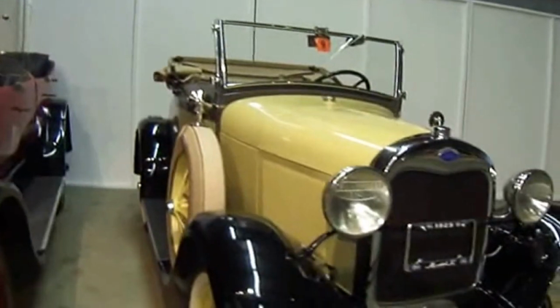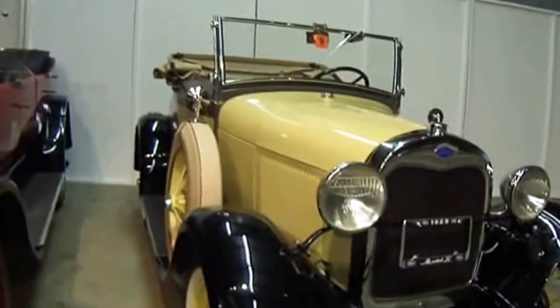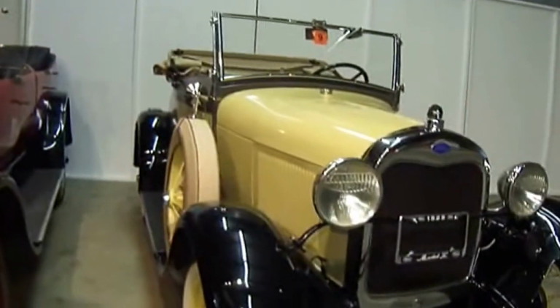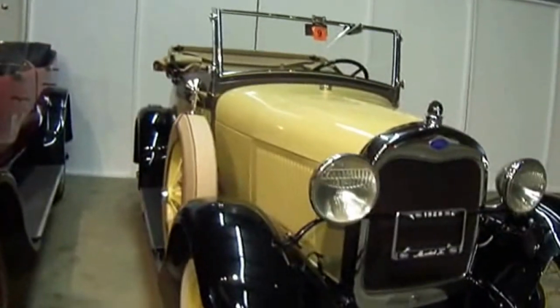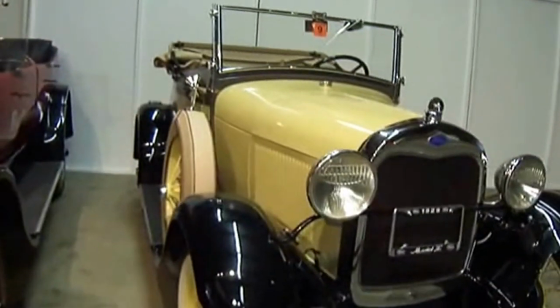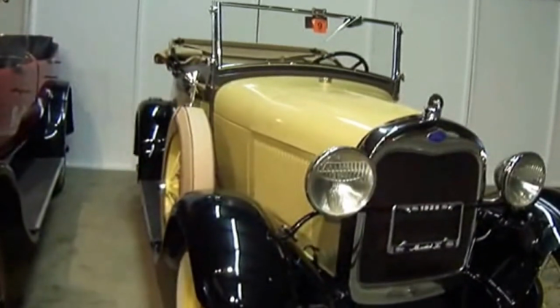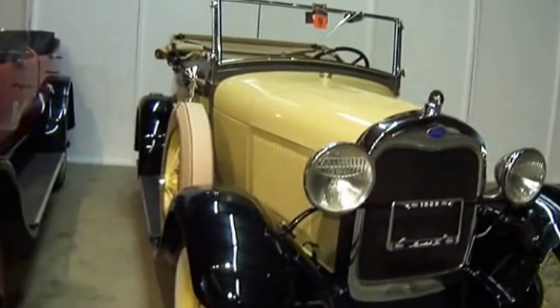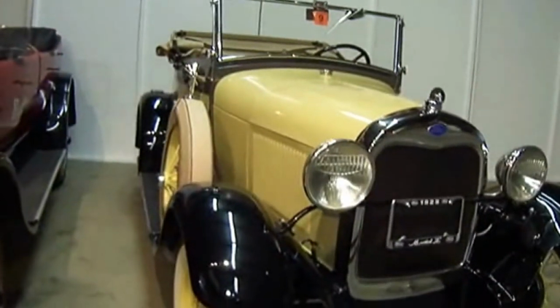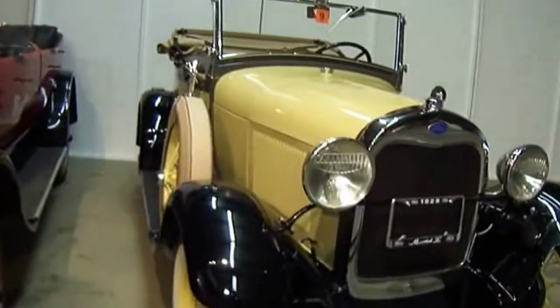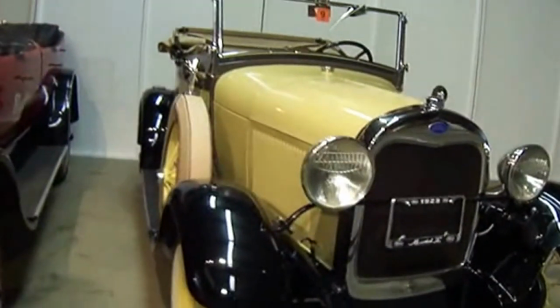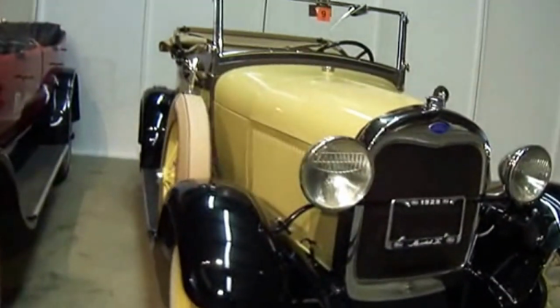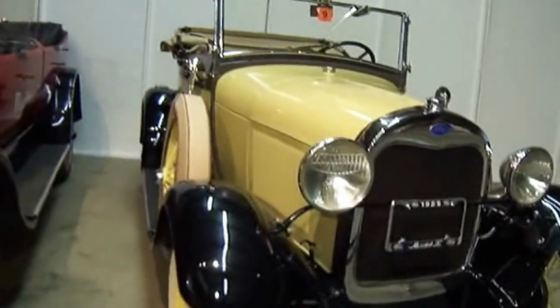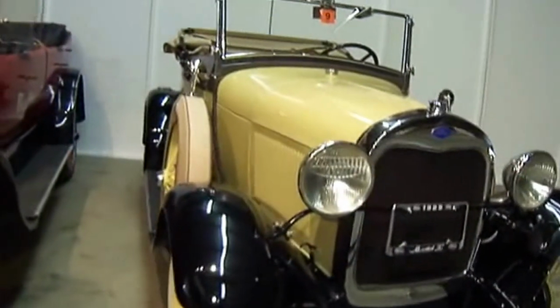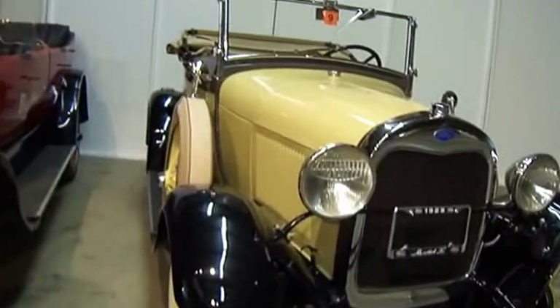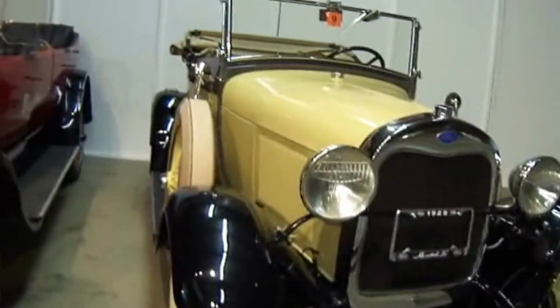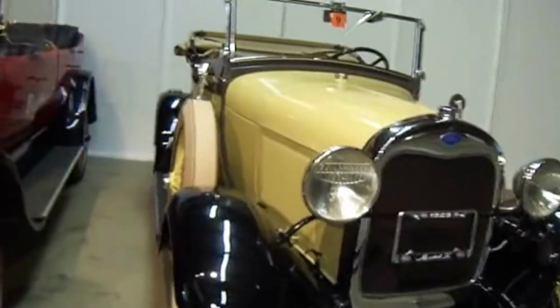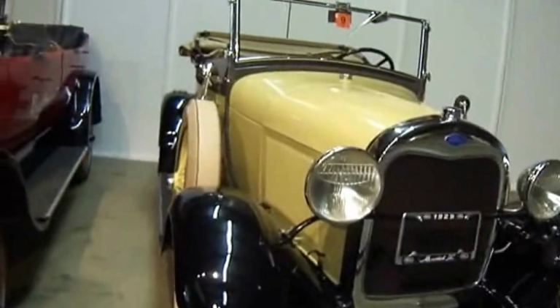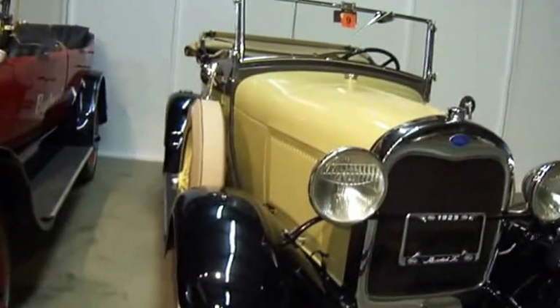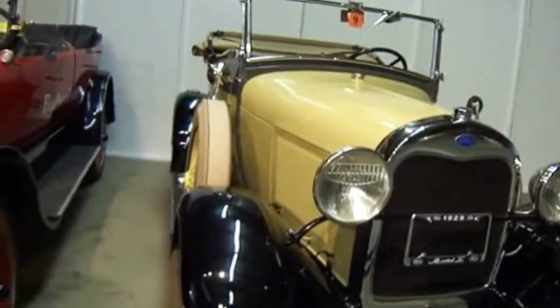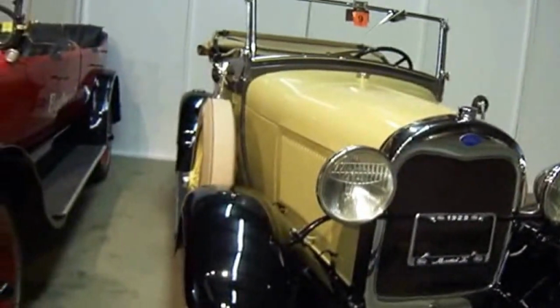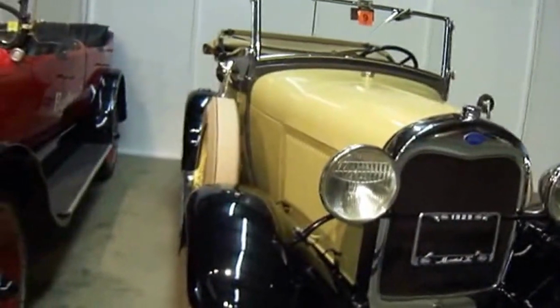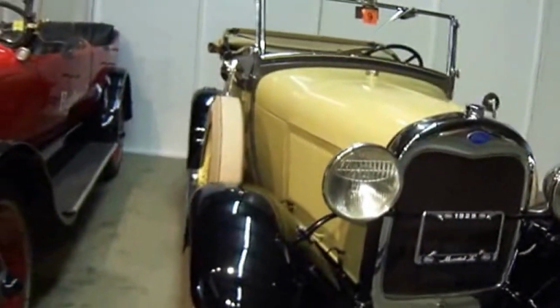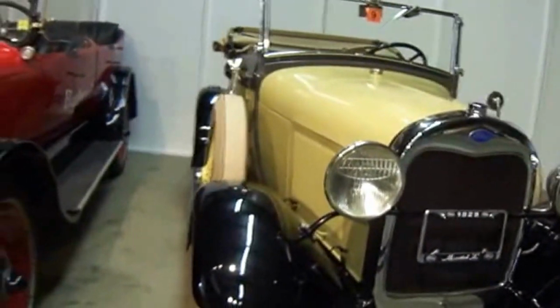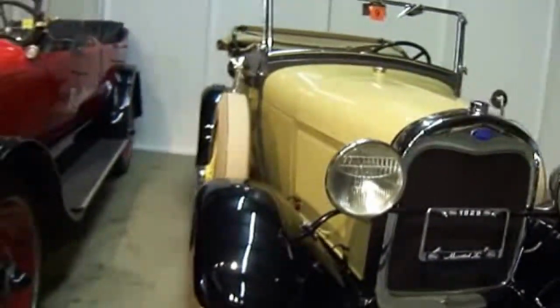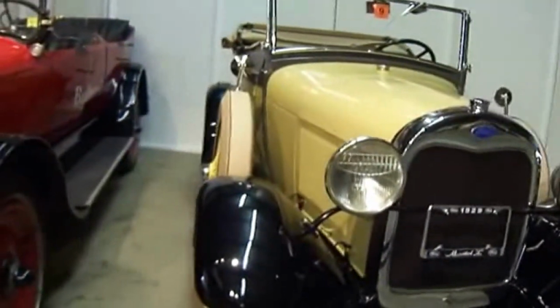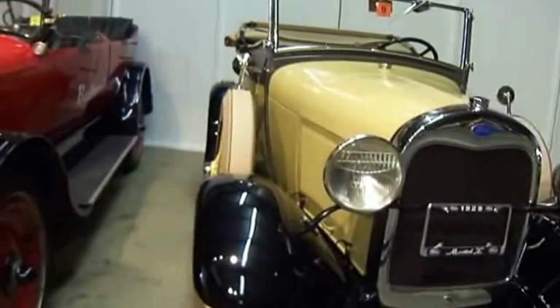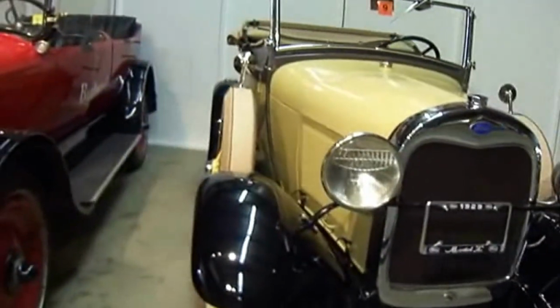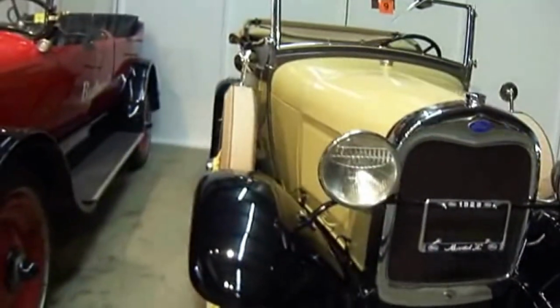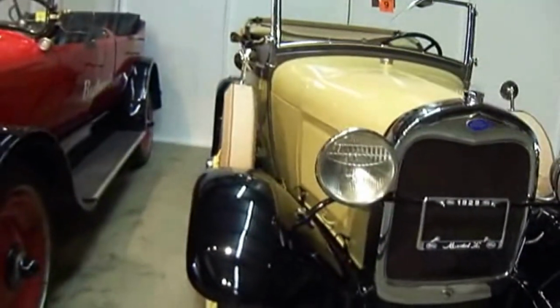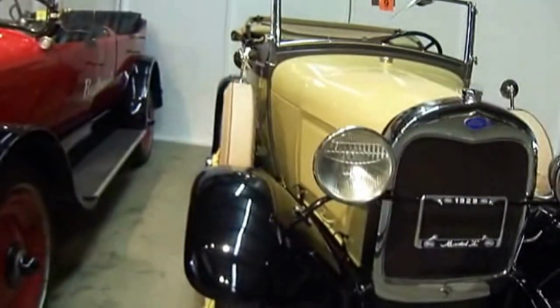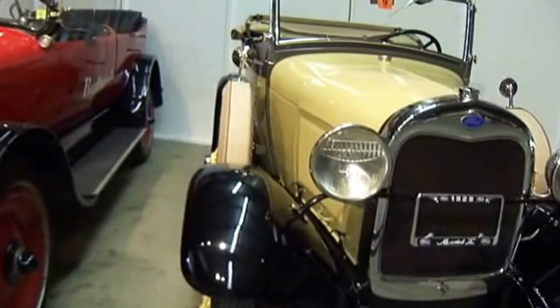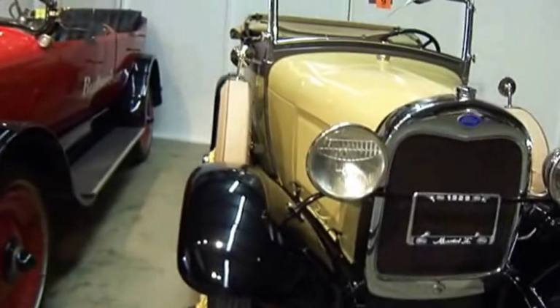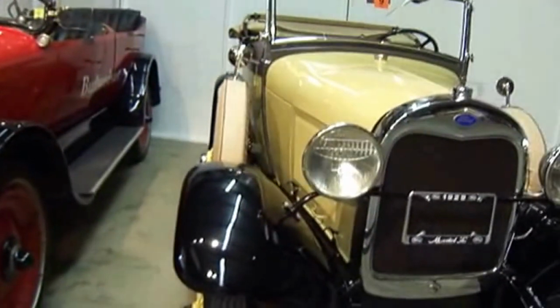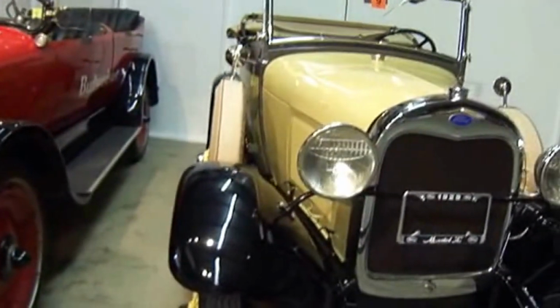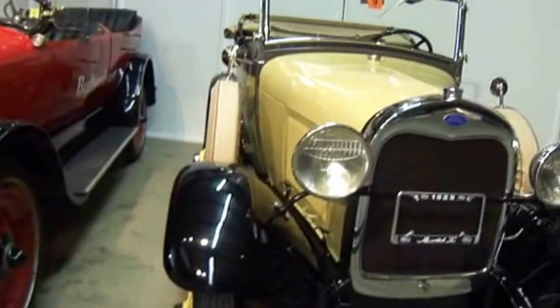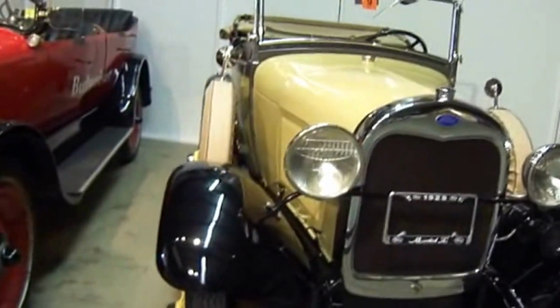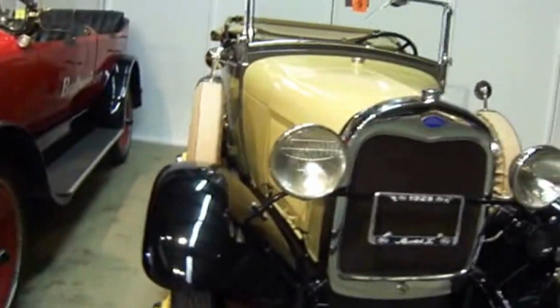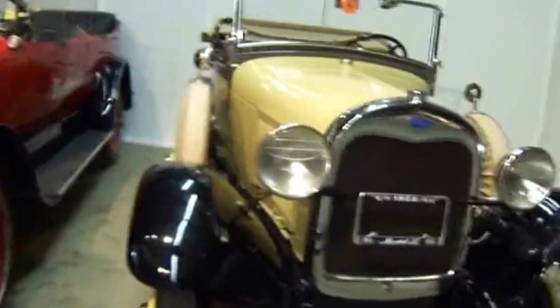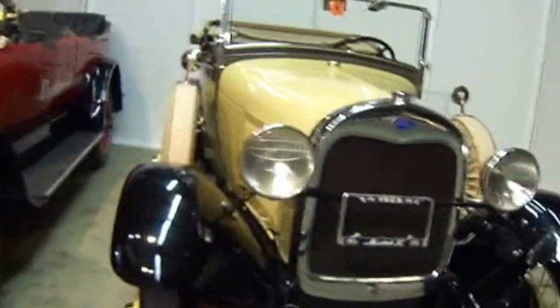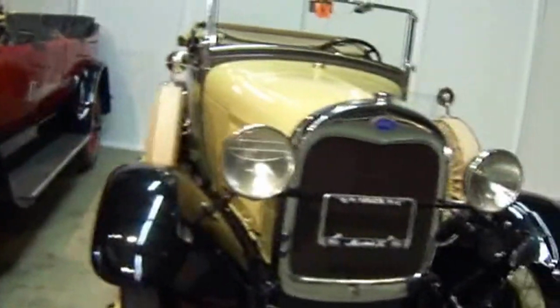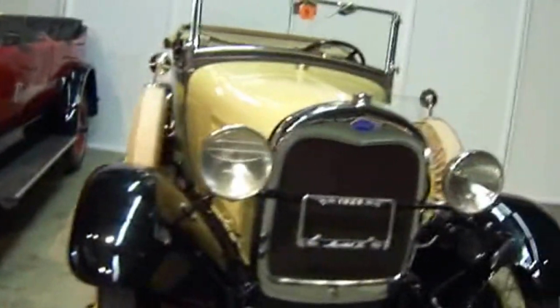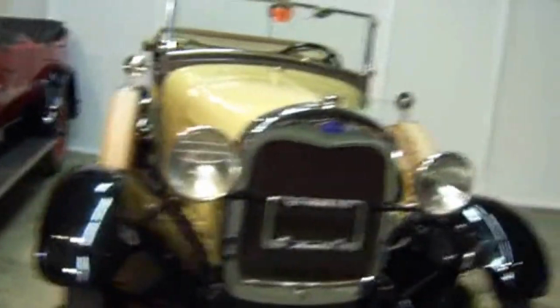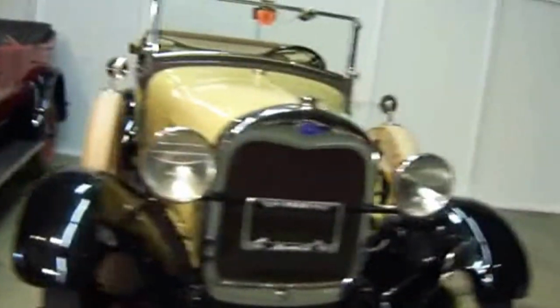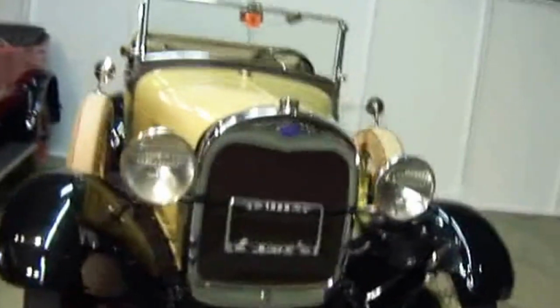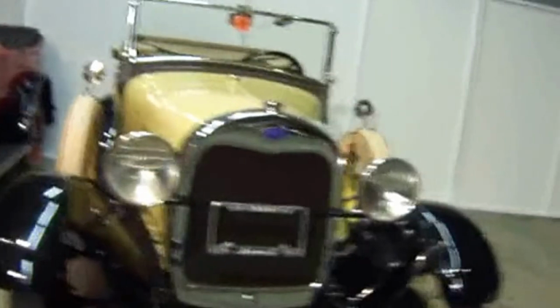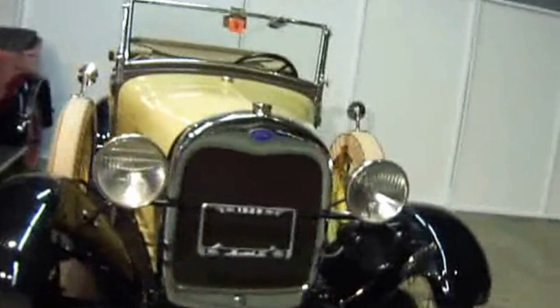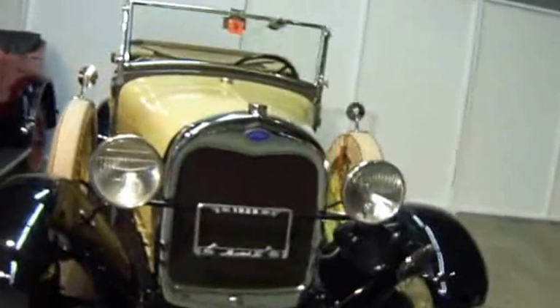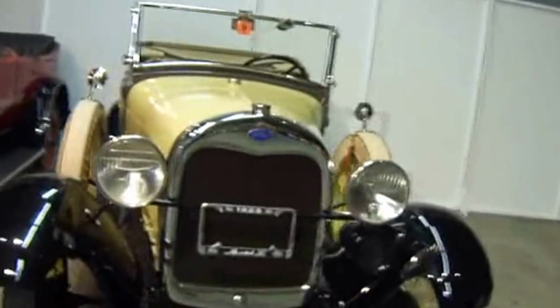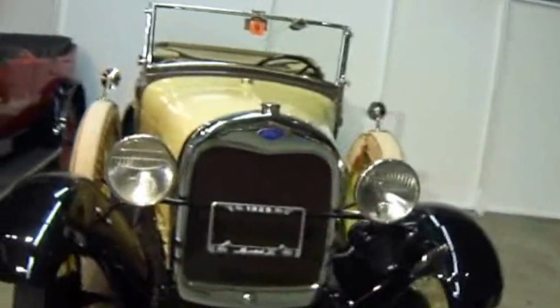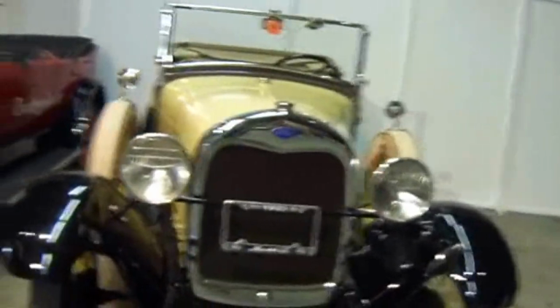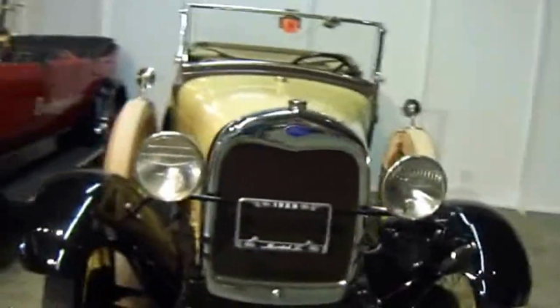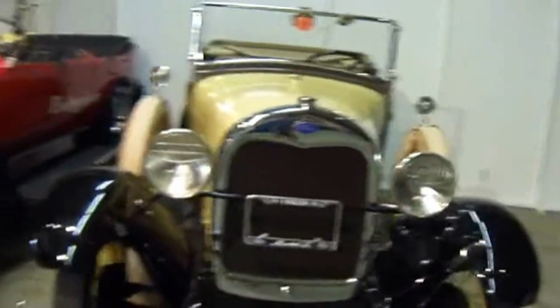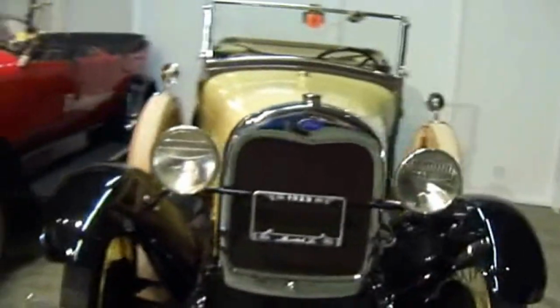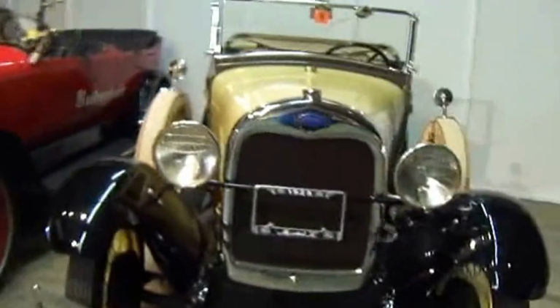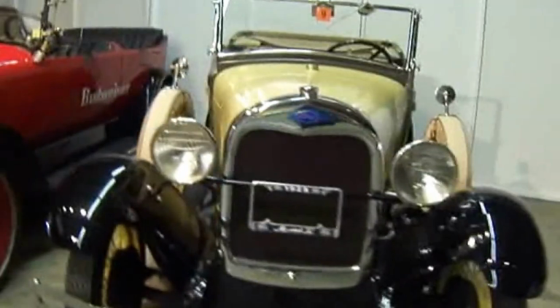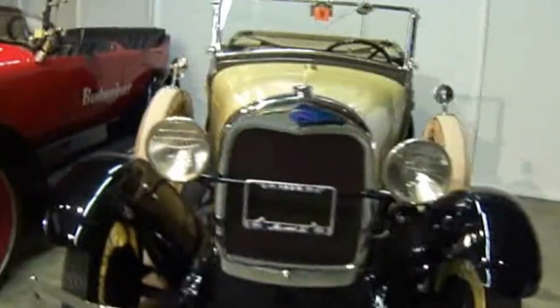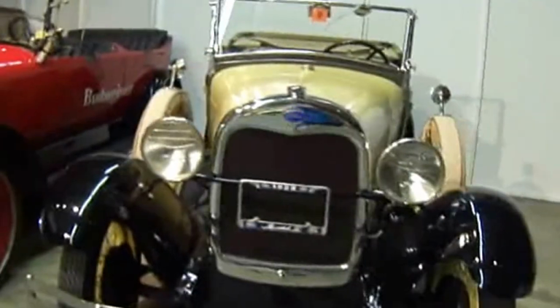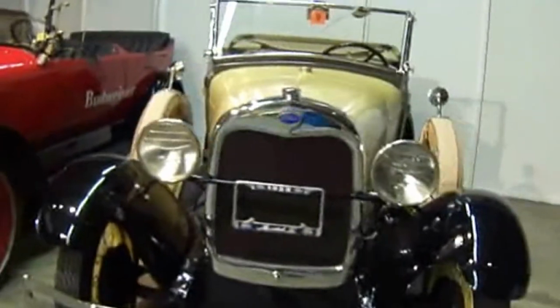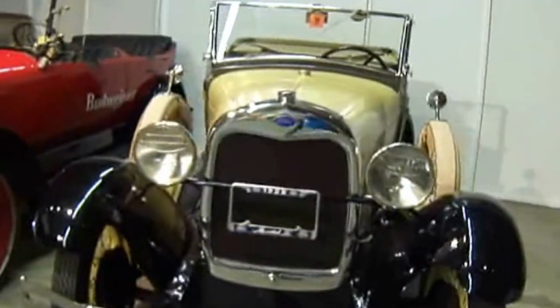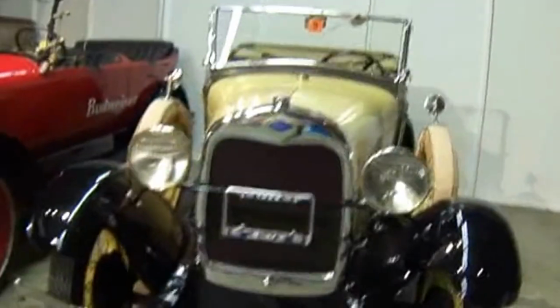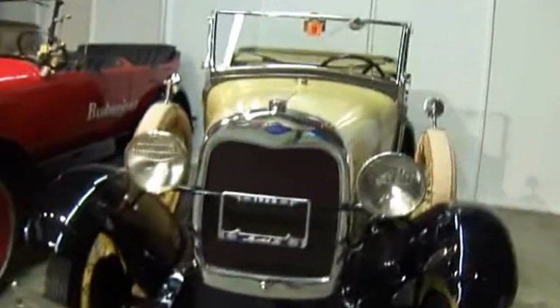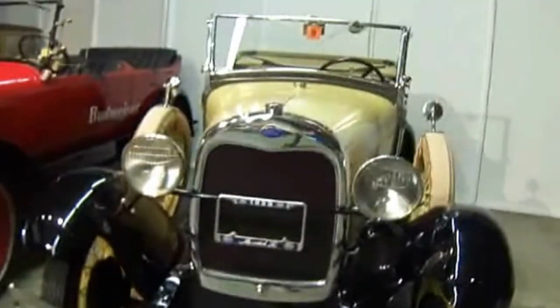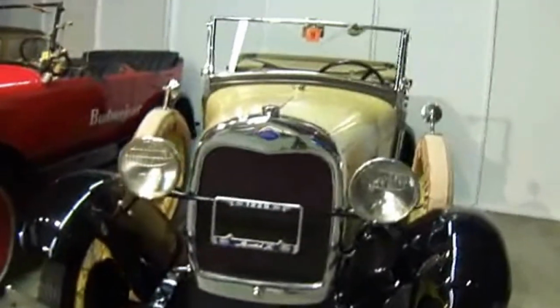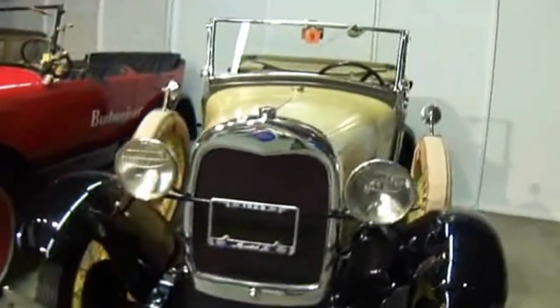This one here is a 1929 Ford A Roadster, and these are all for sale.